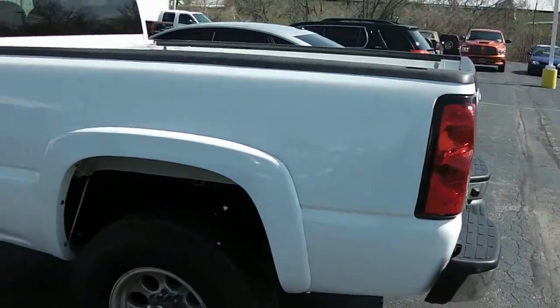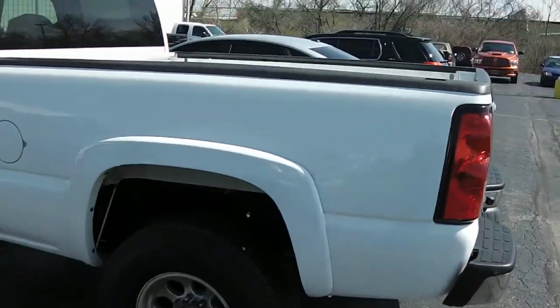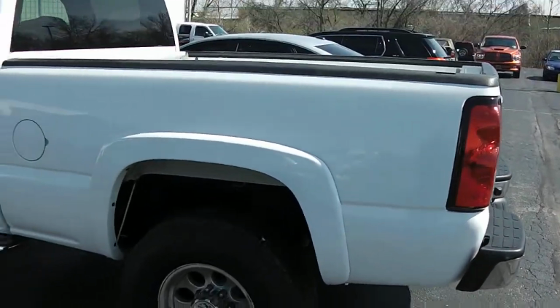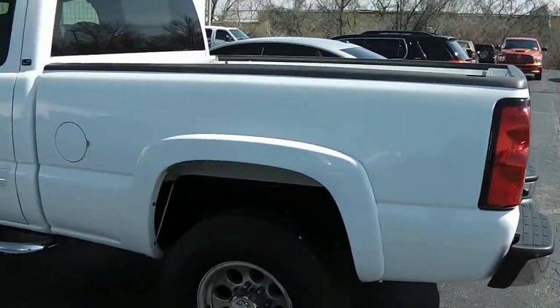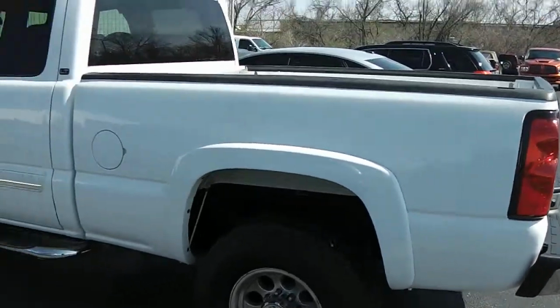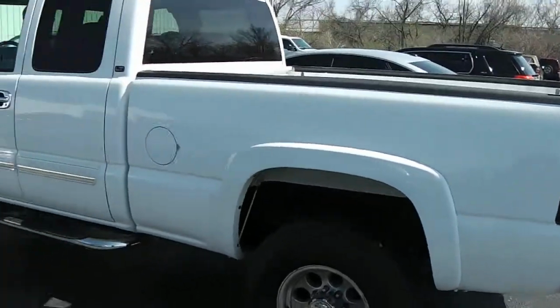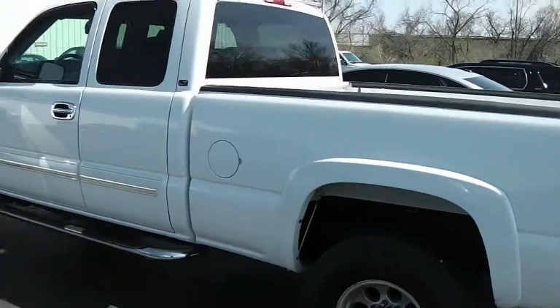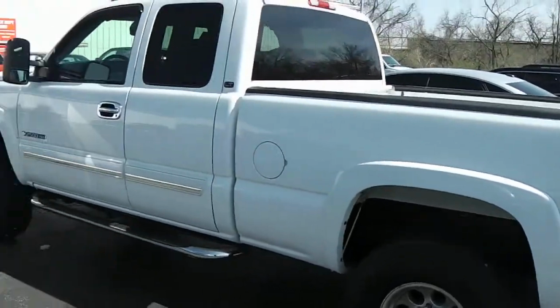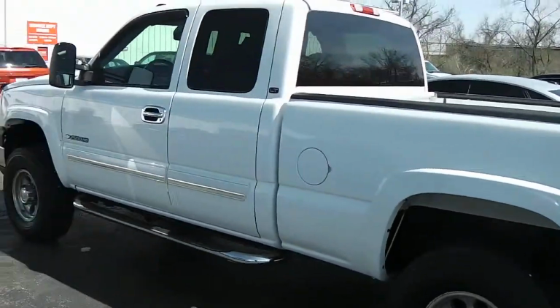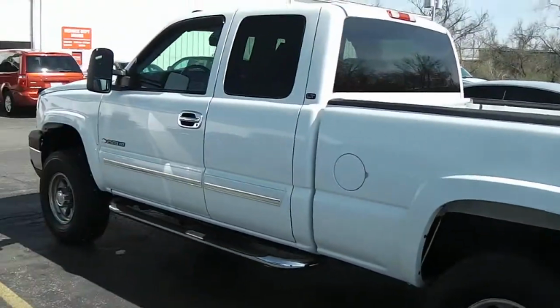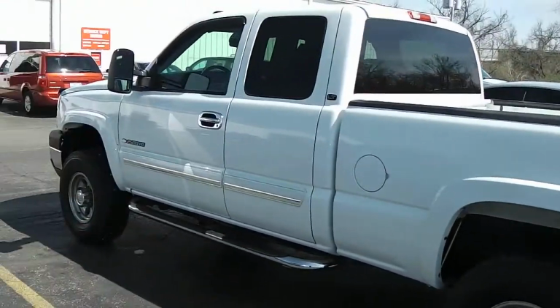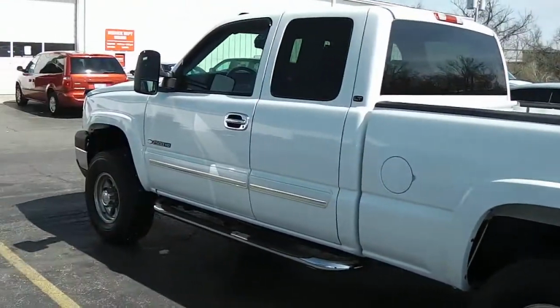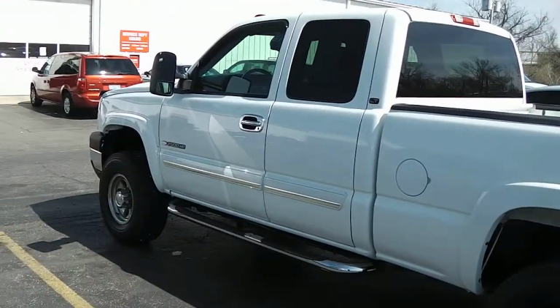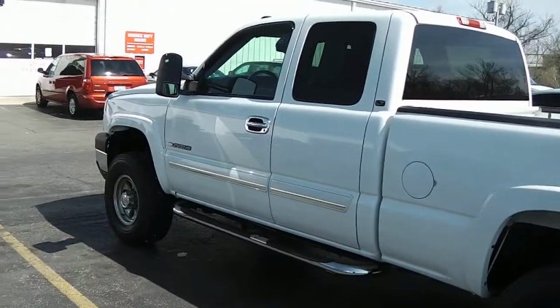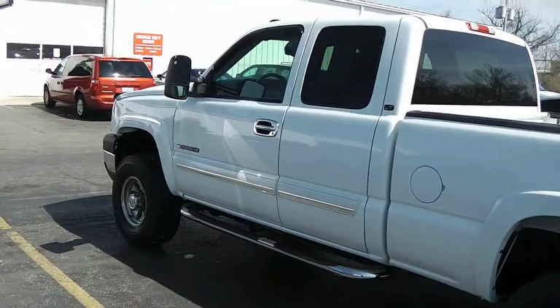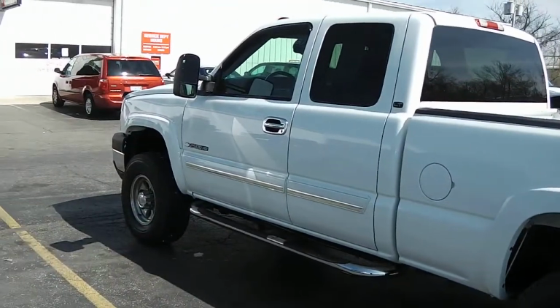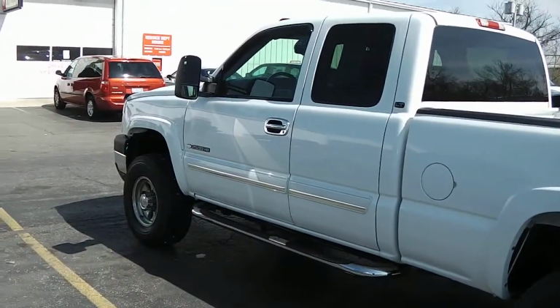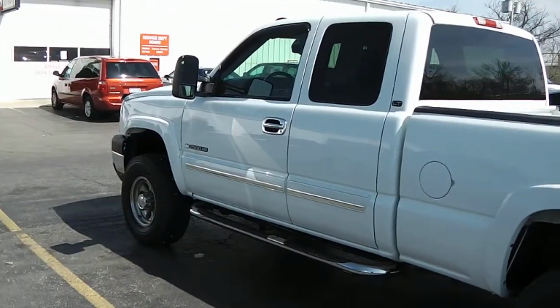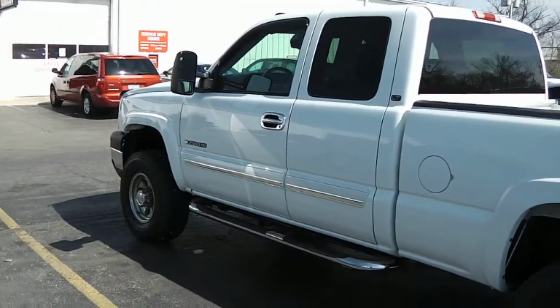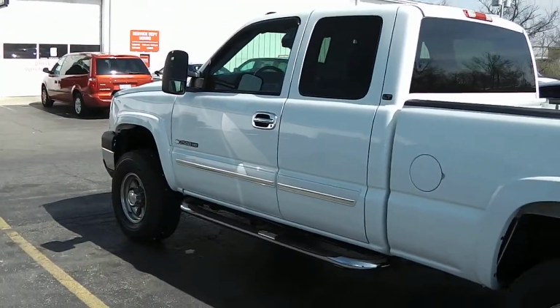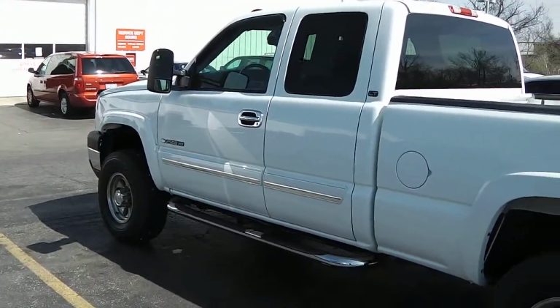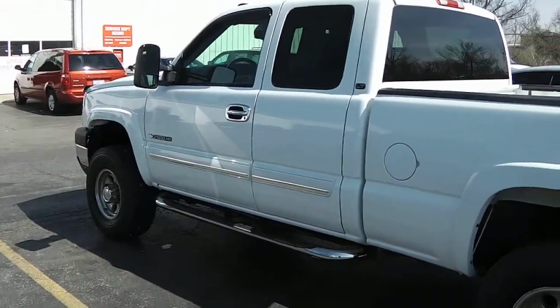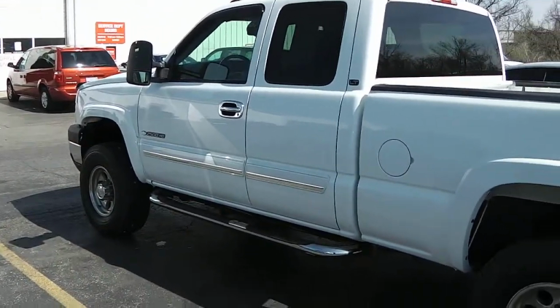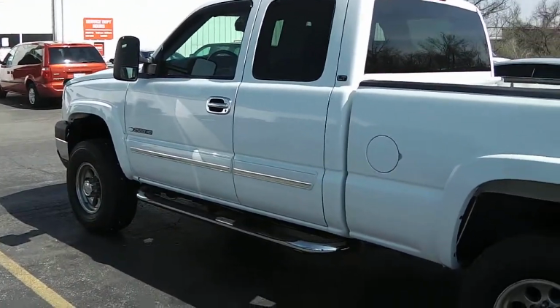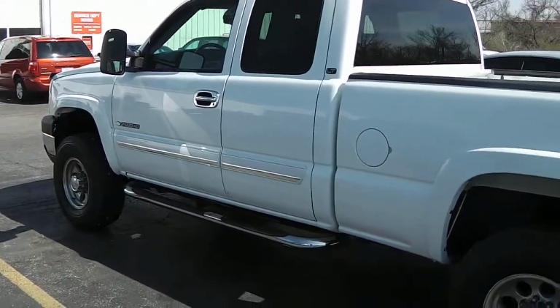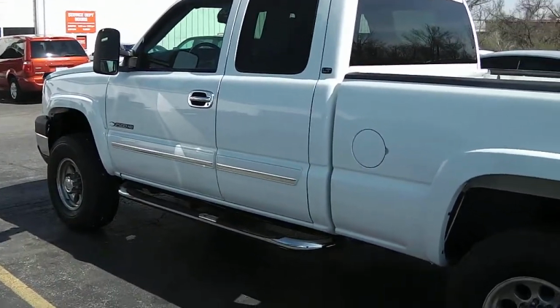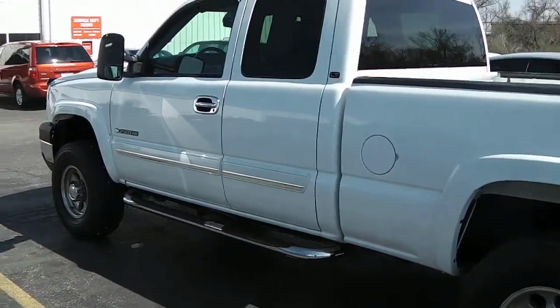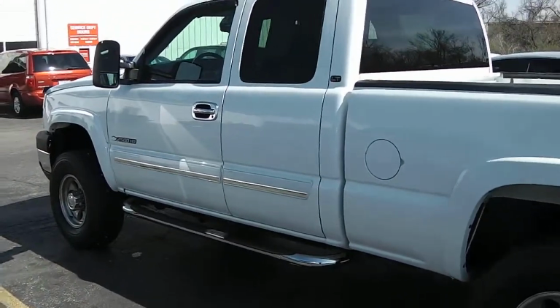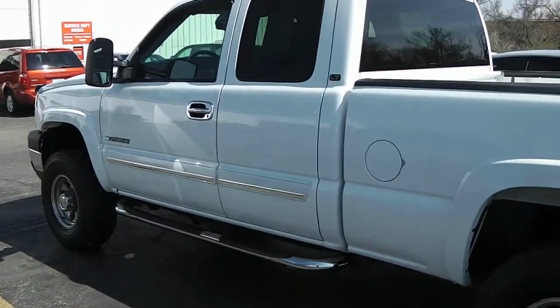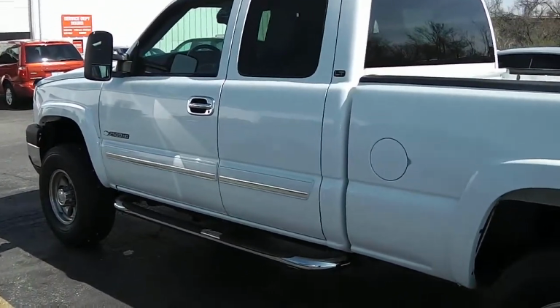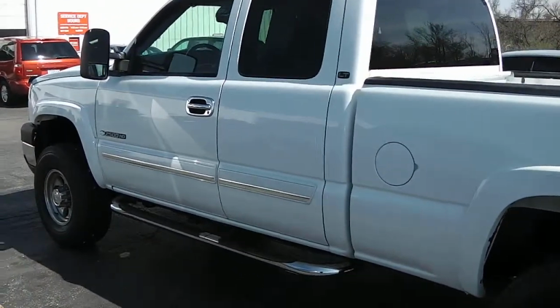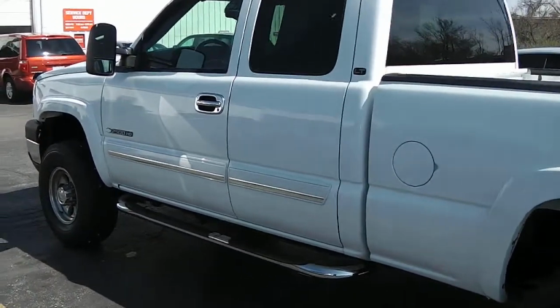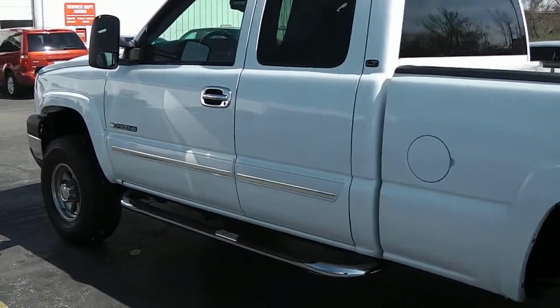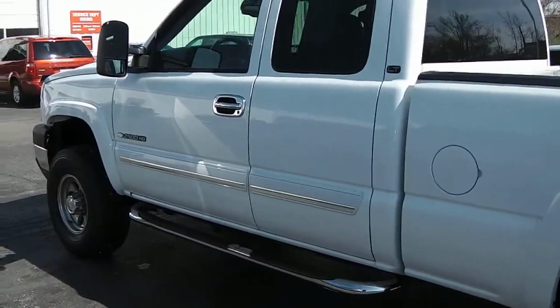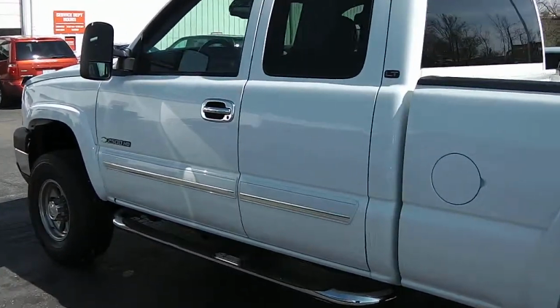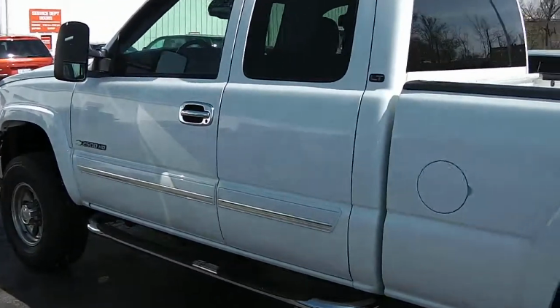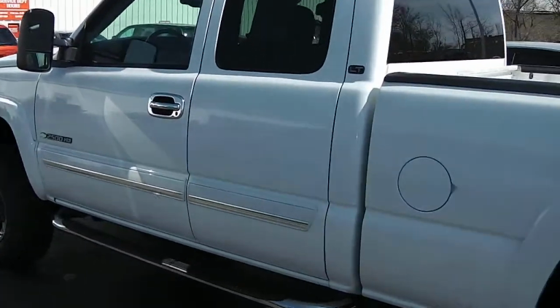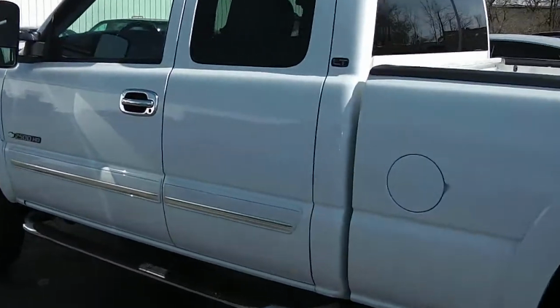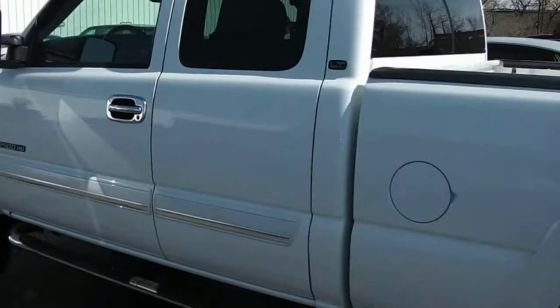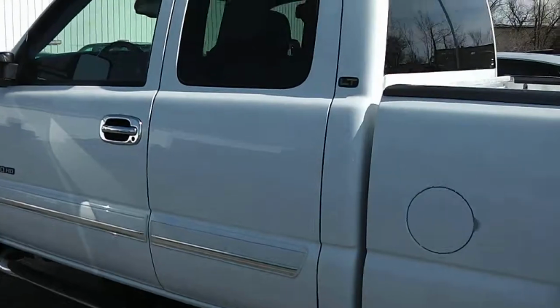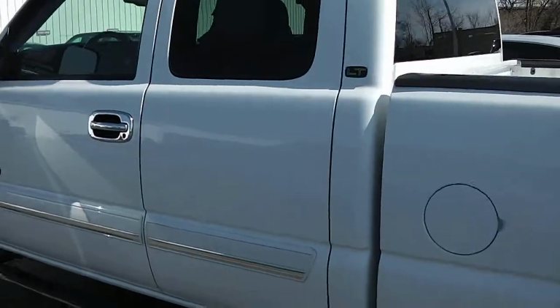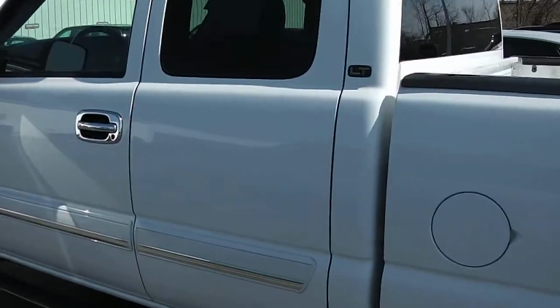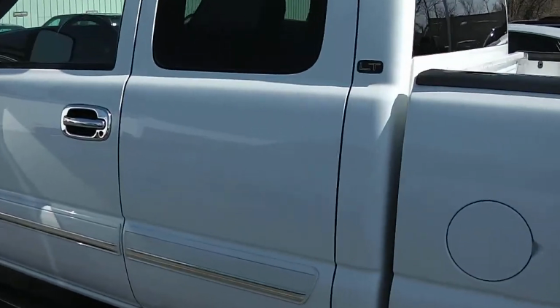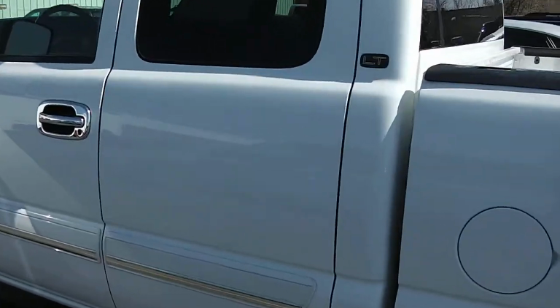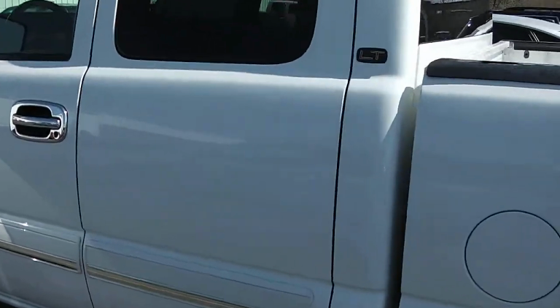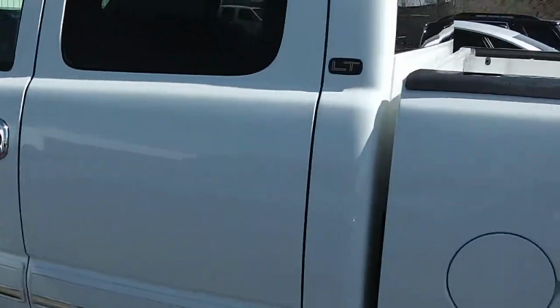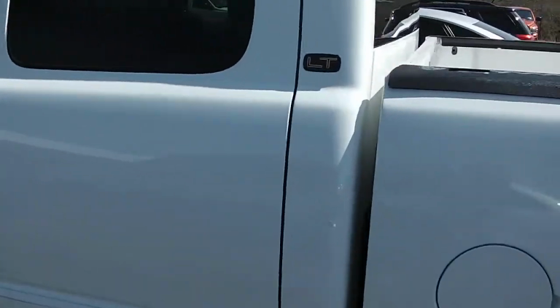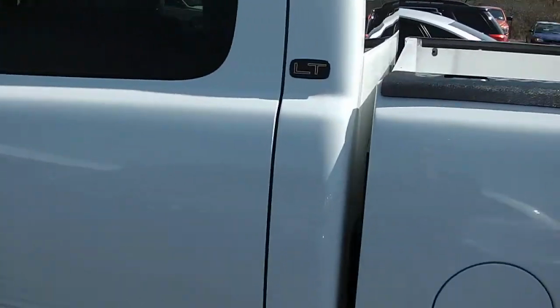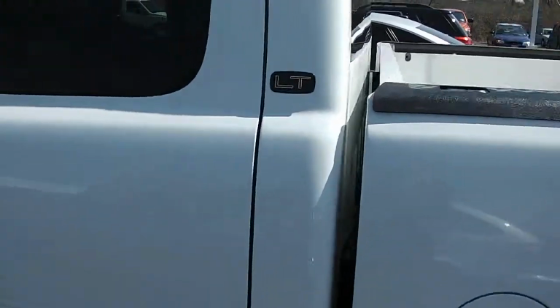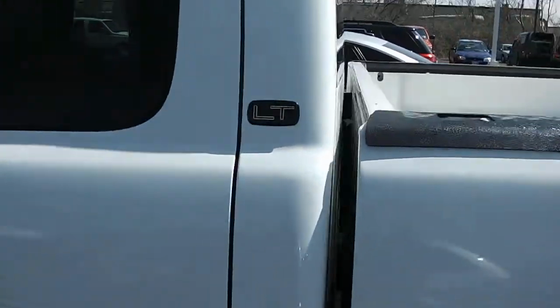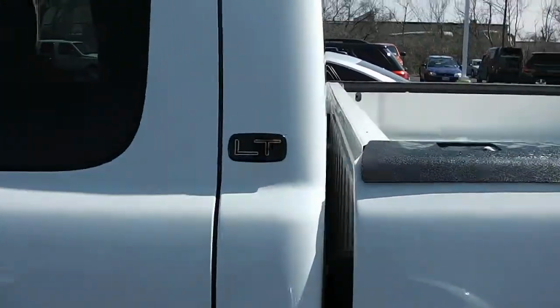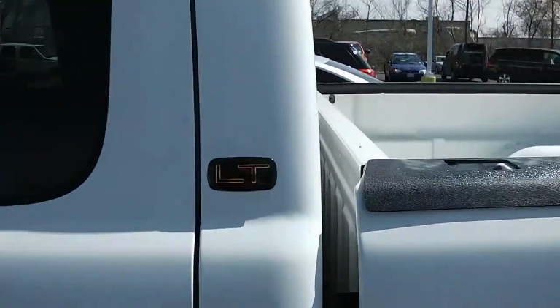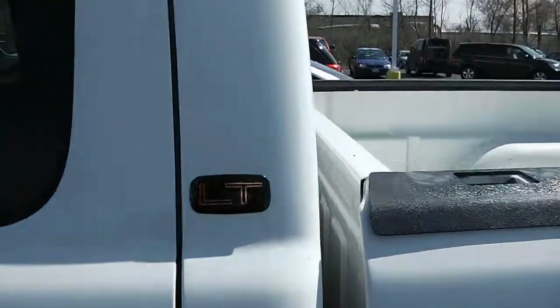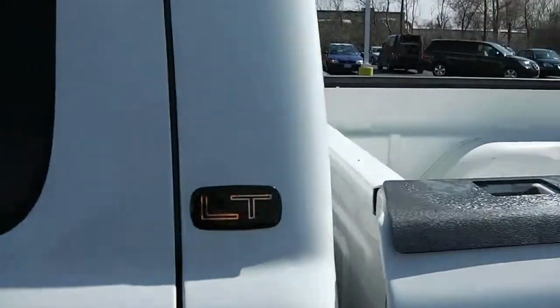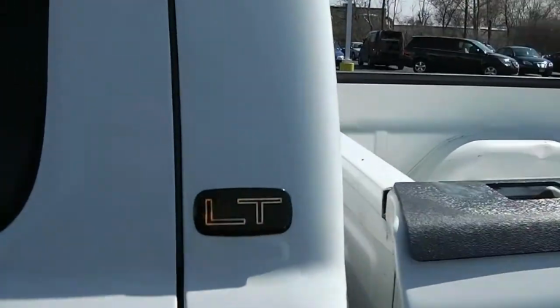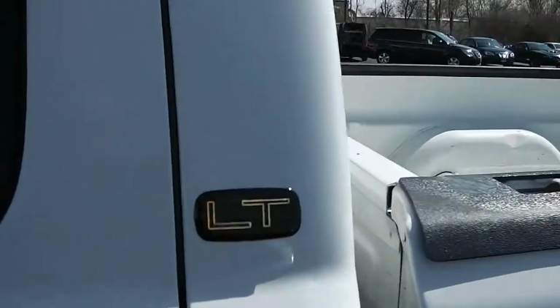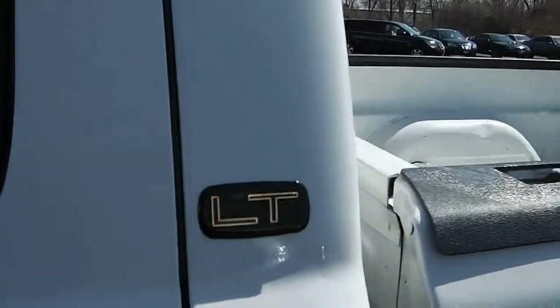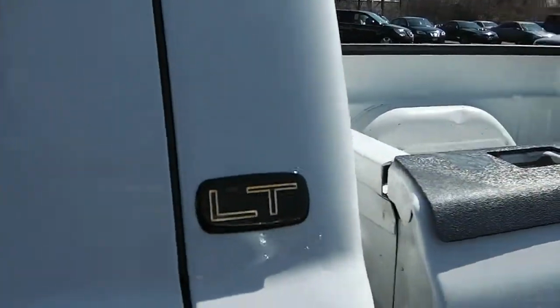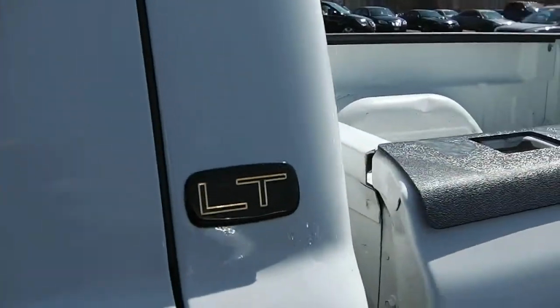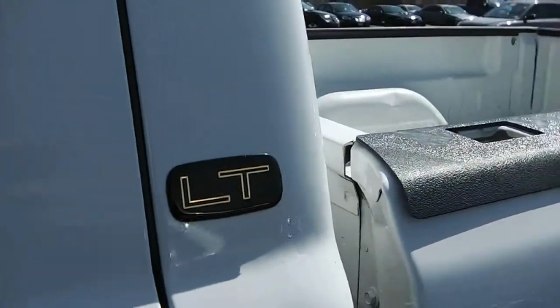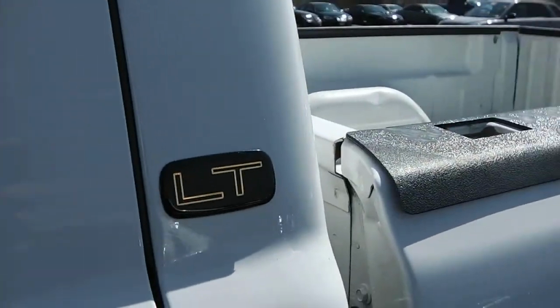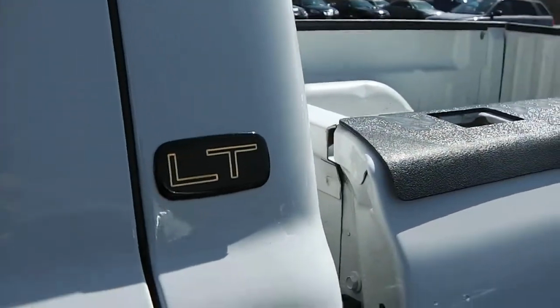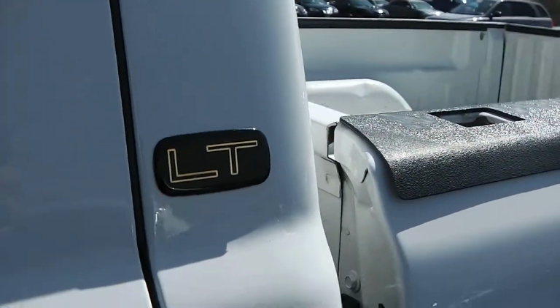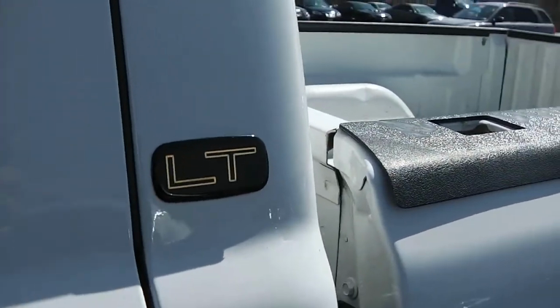Give you a shot here at the driver's side as well. No dents, dings, rust, anything of that nature. It does have the LT badge.